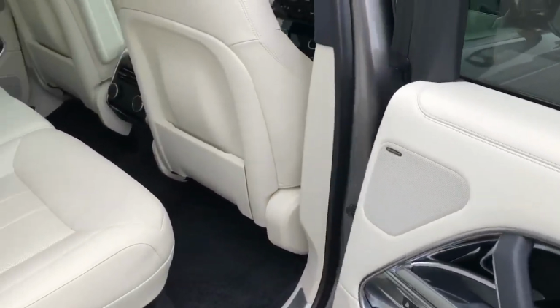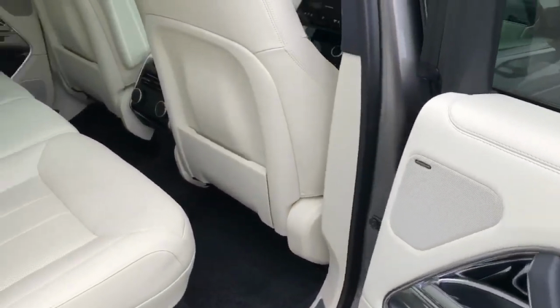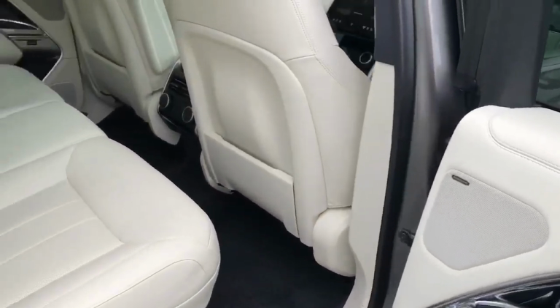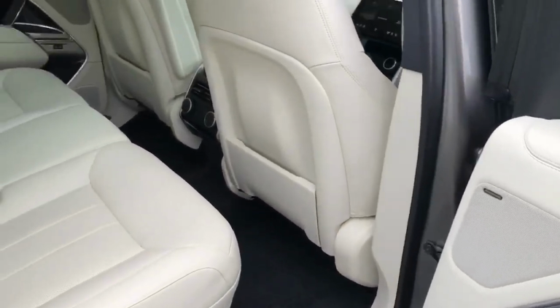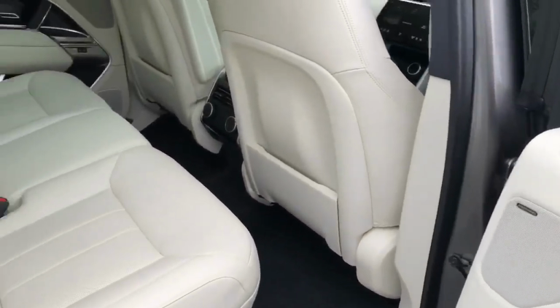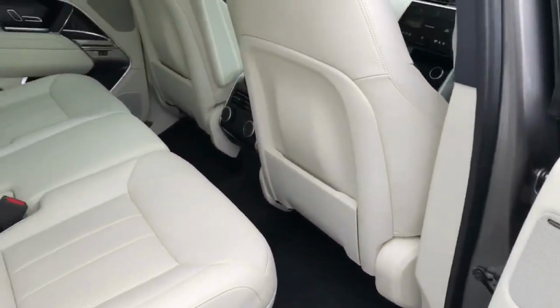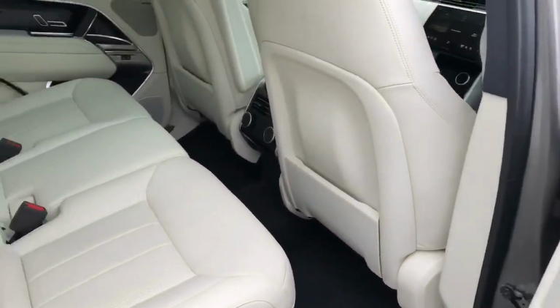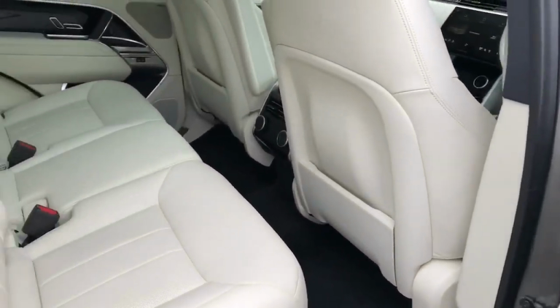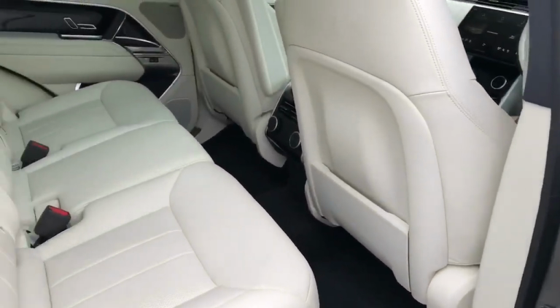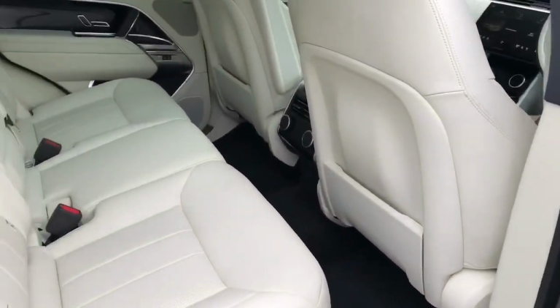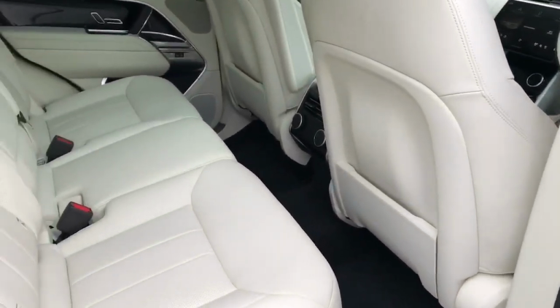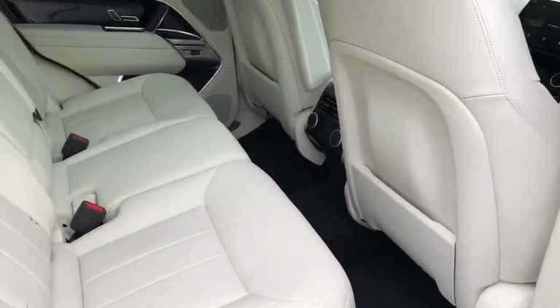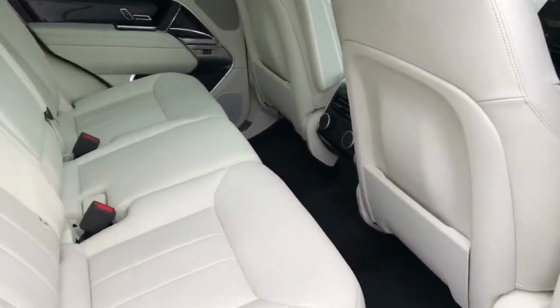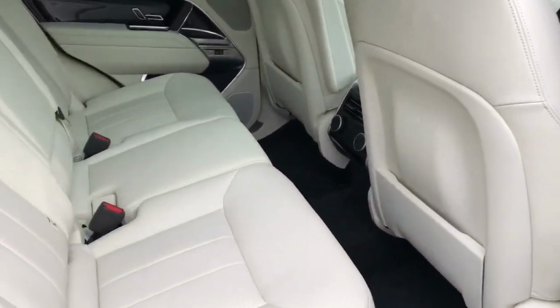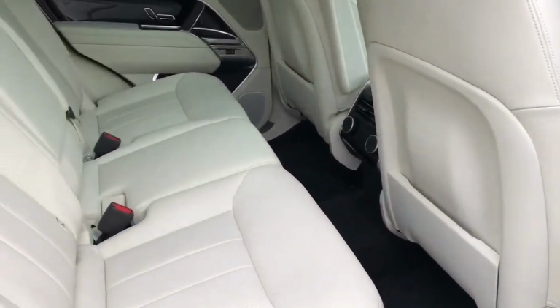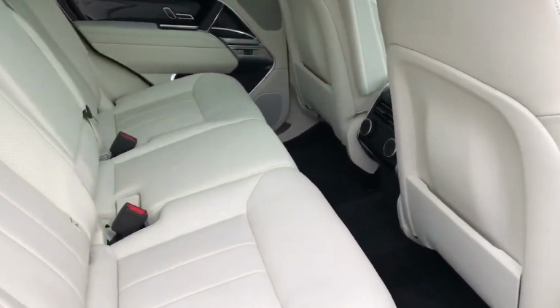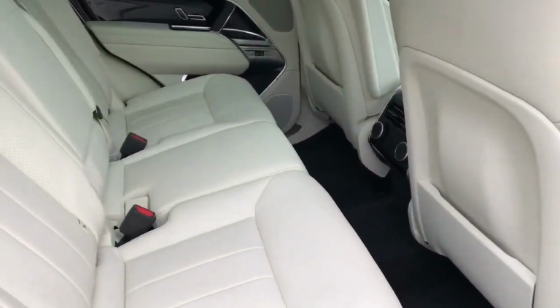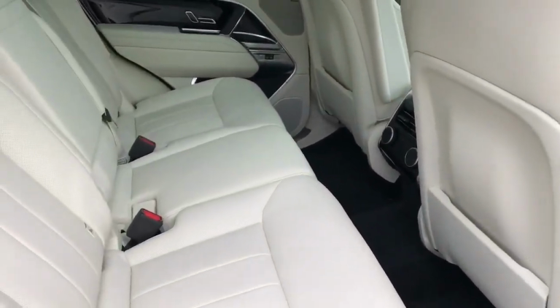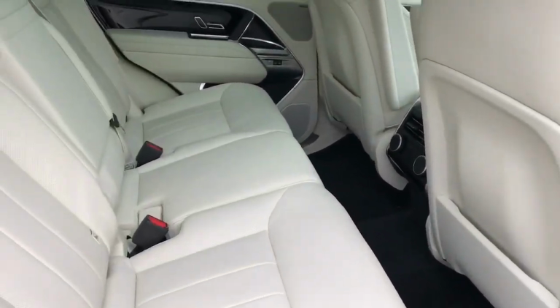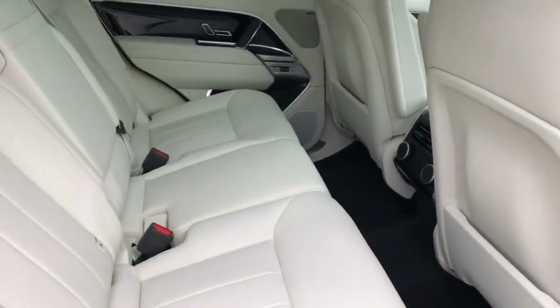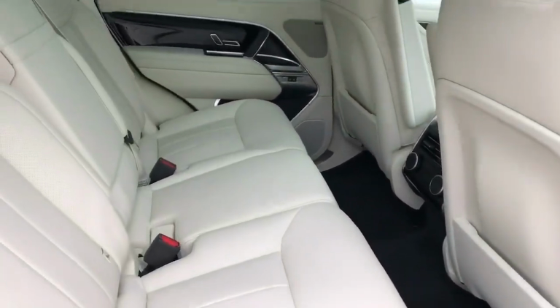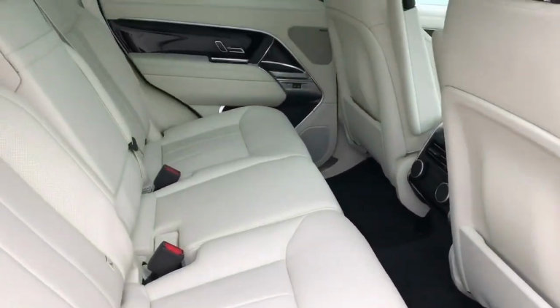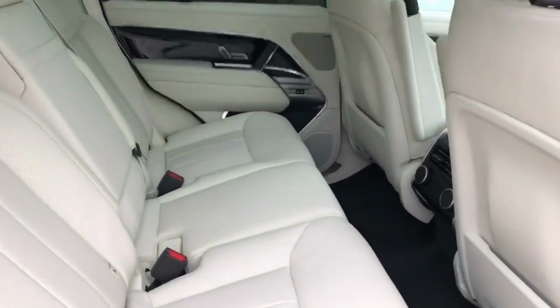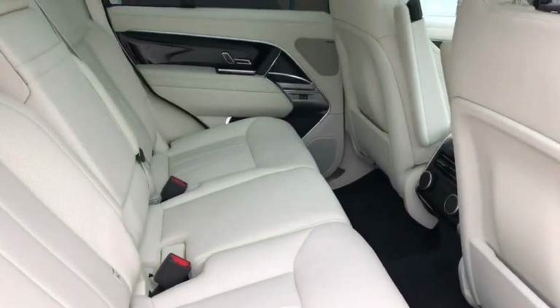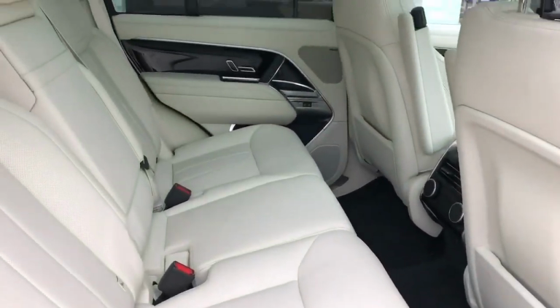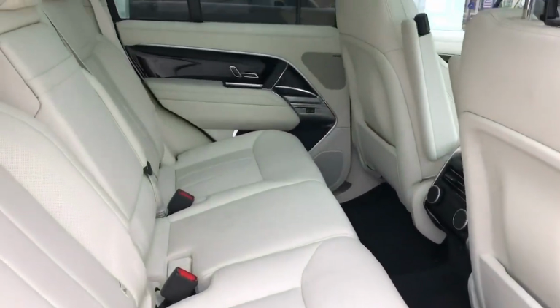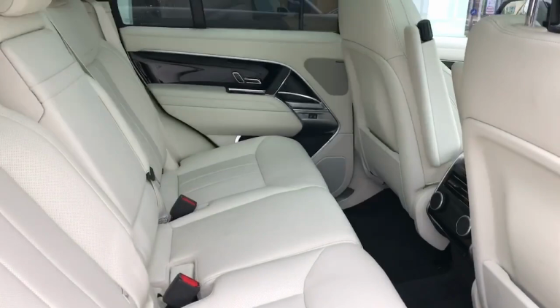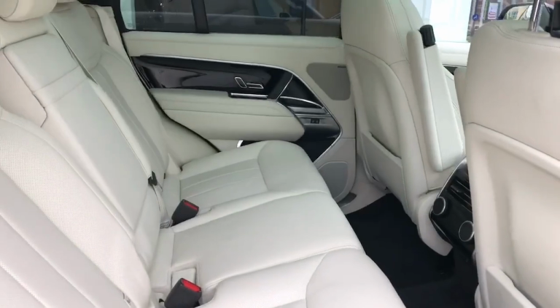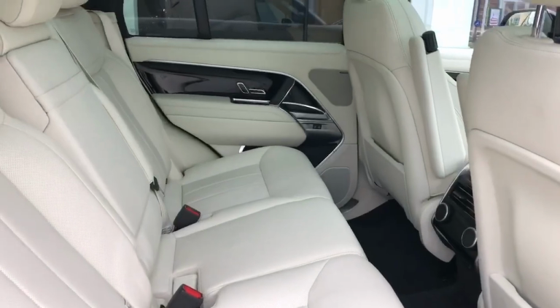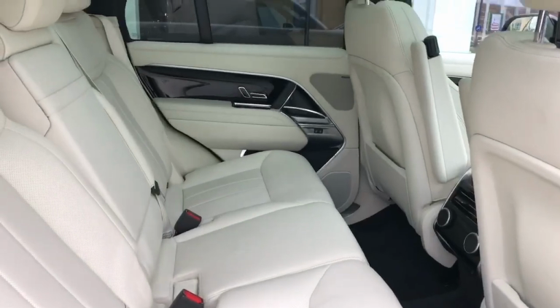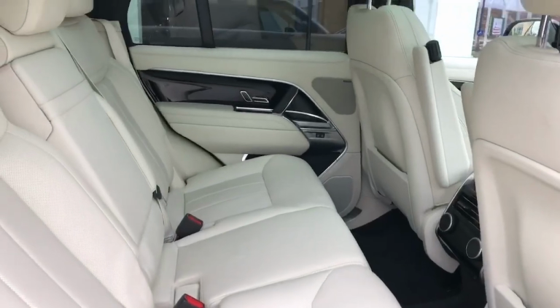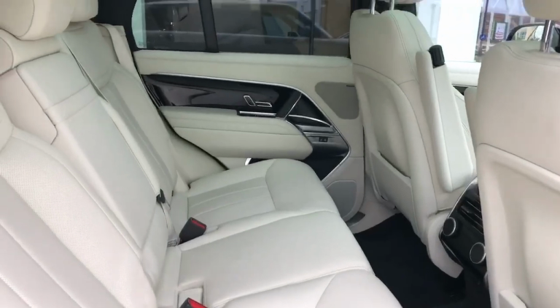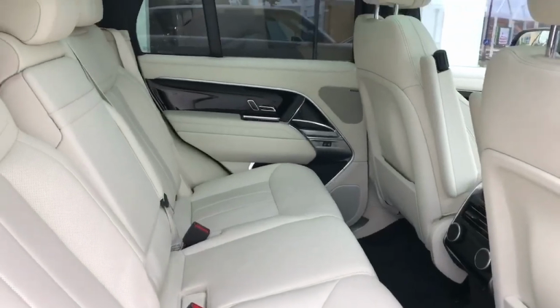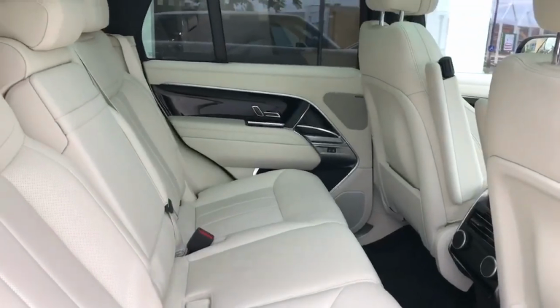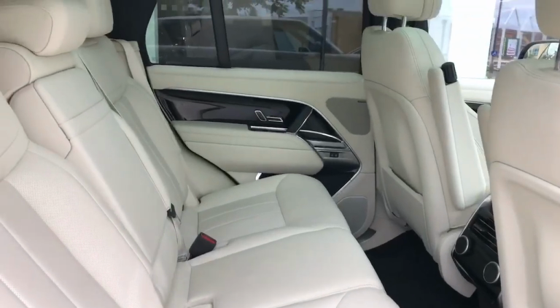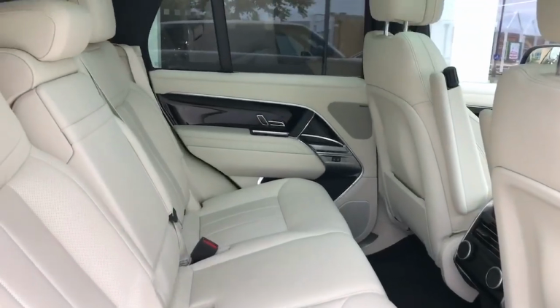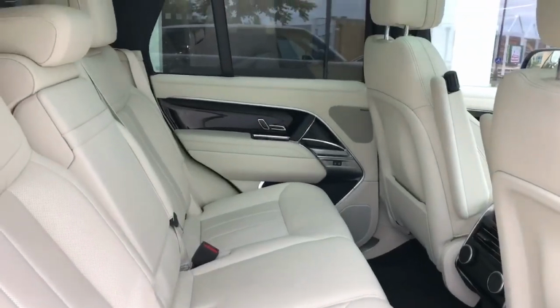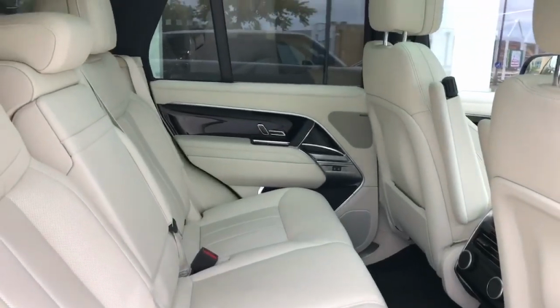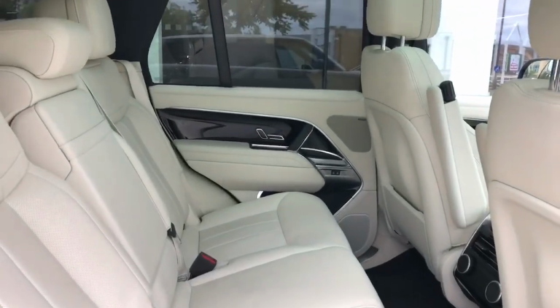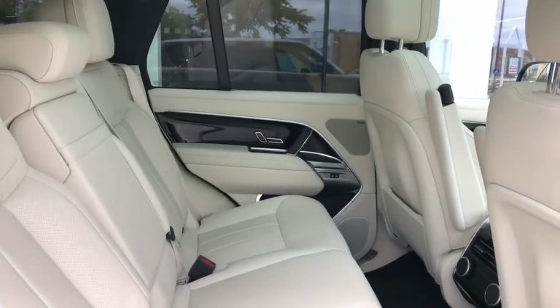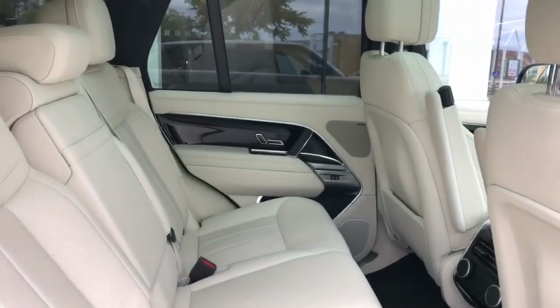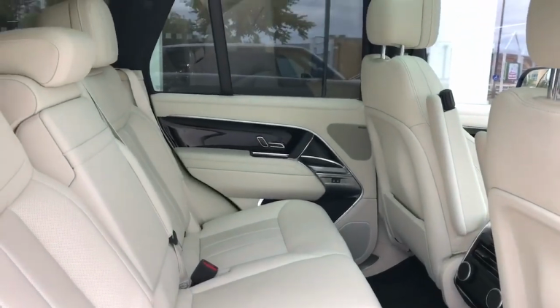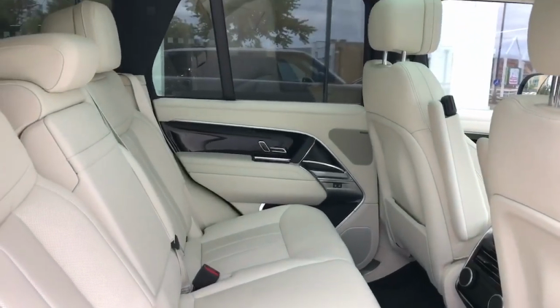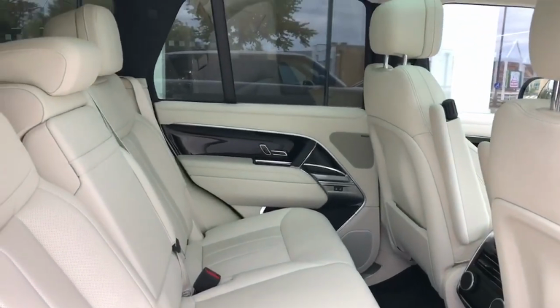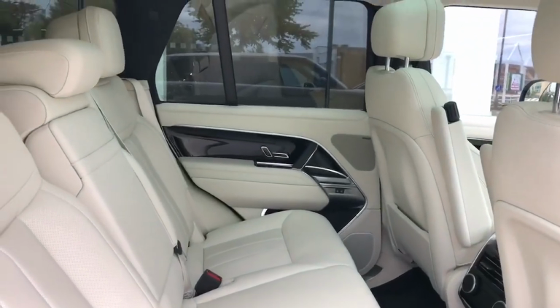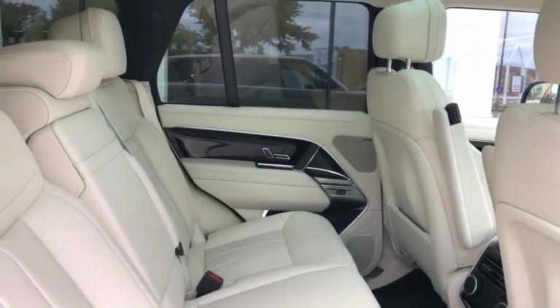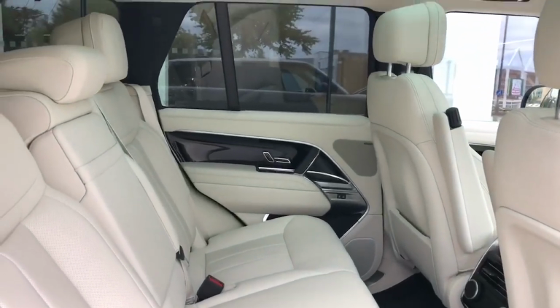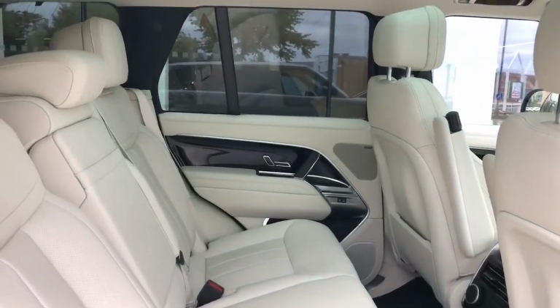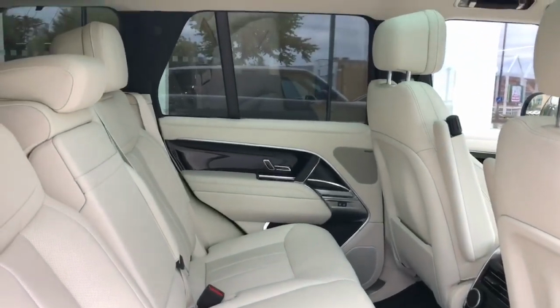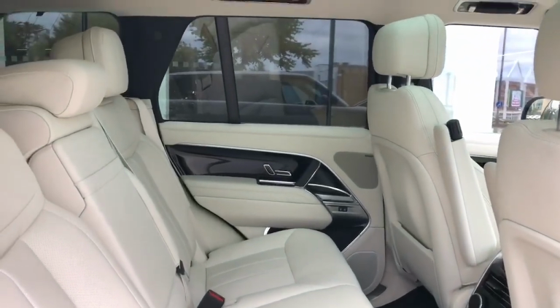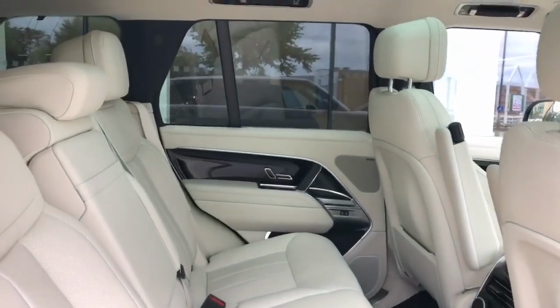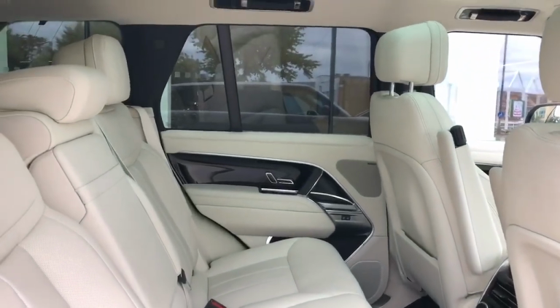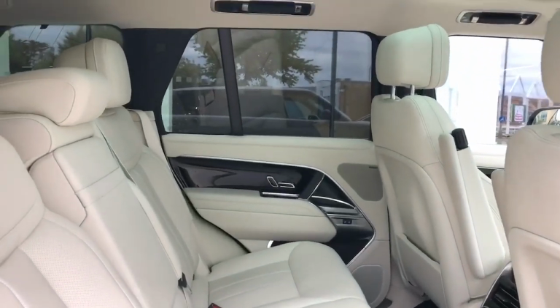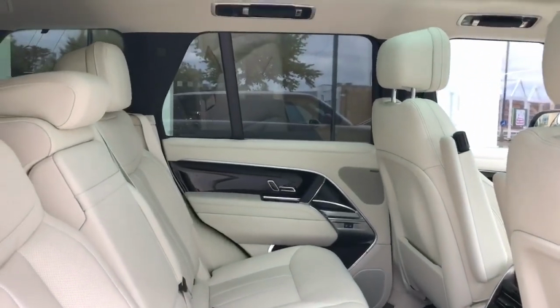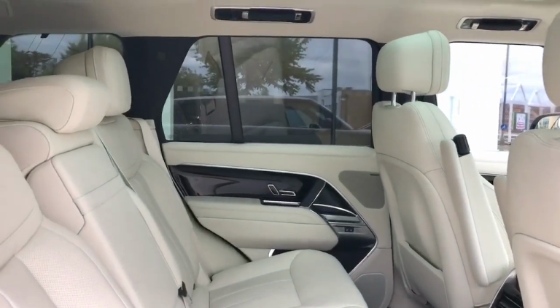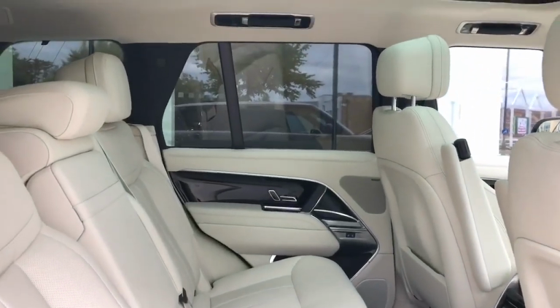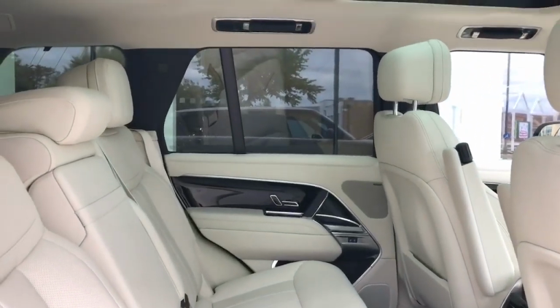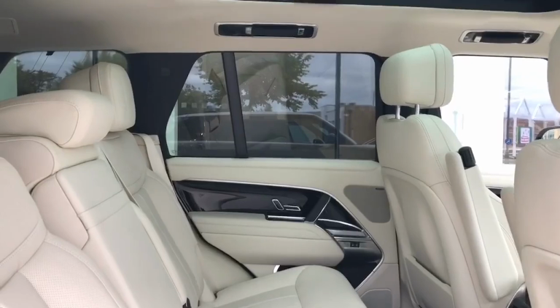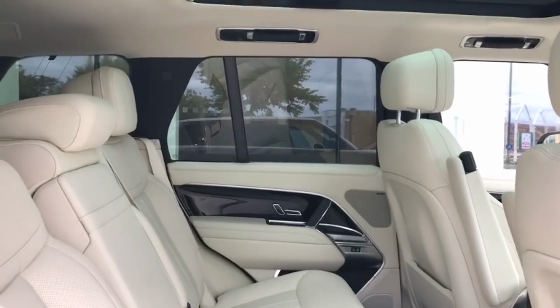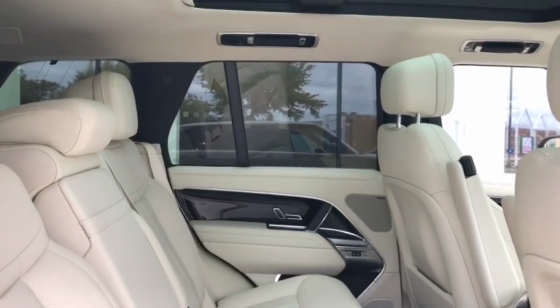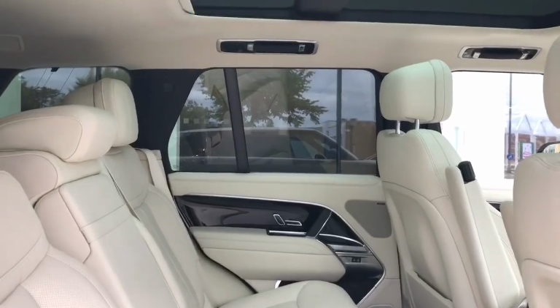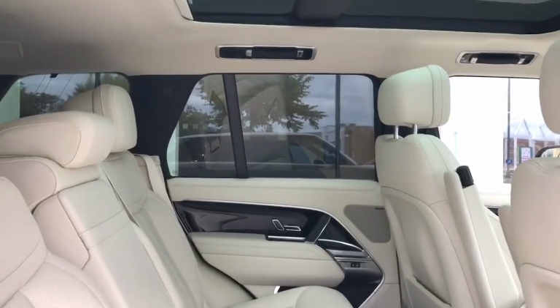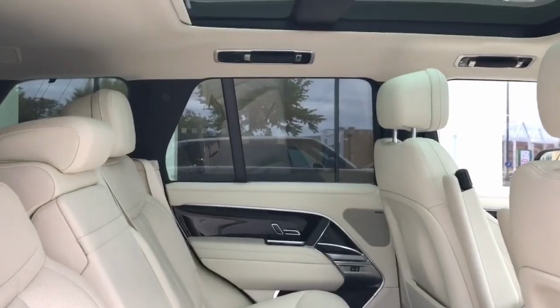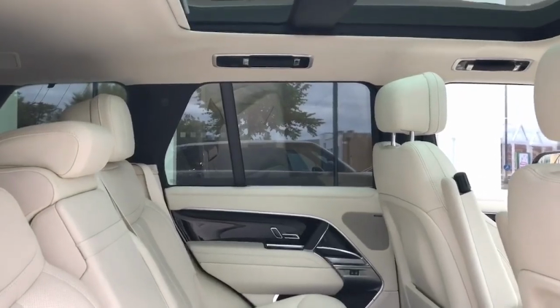Equipped with self-driving technology and a powertrain warranty, you can trust this Range Rover for years to come.